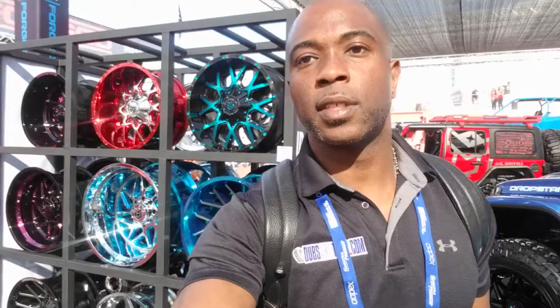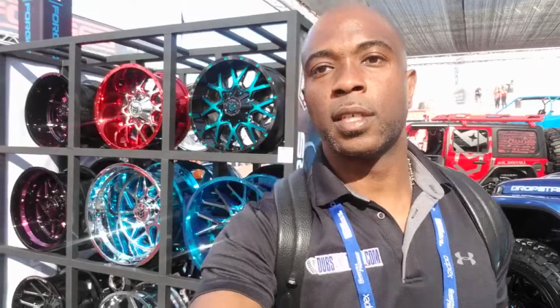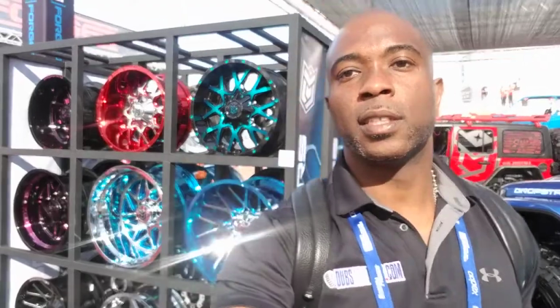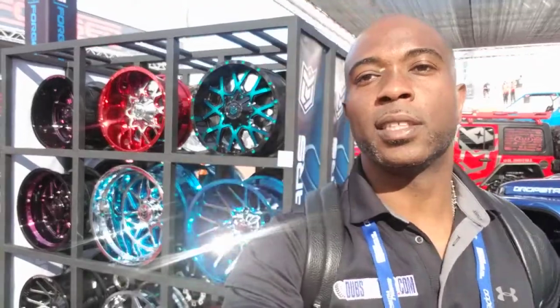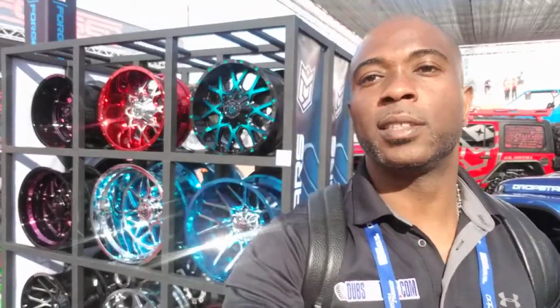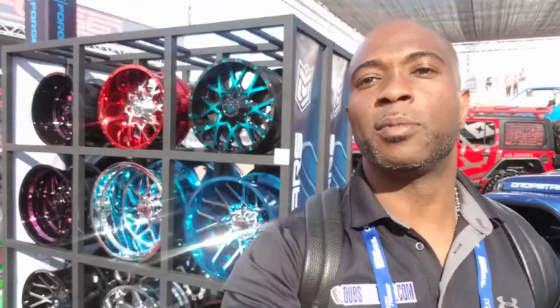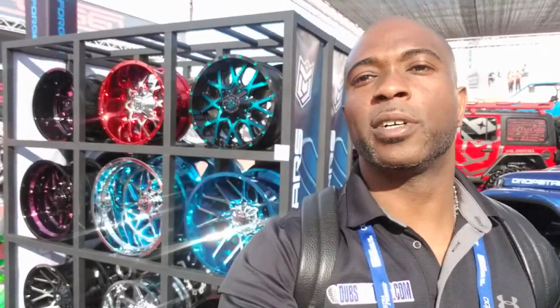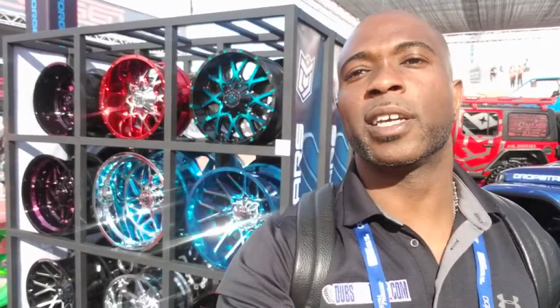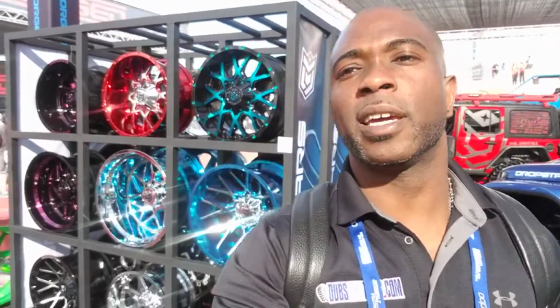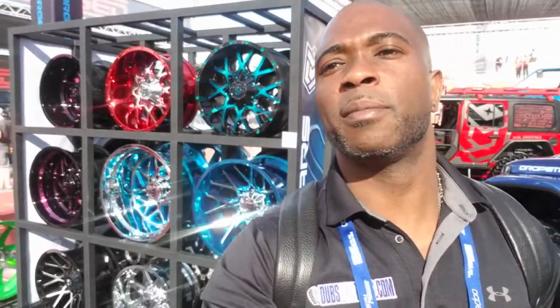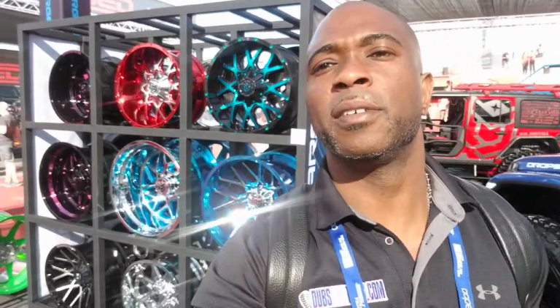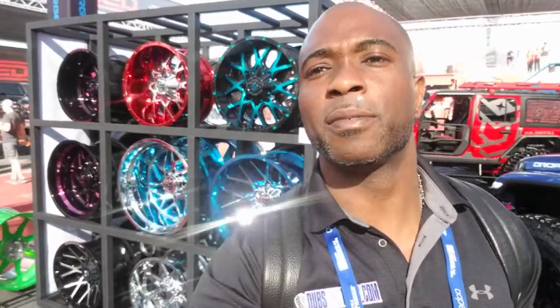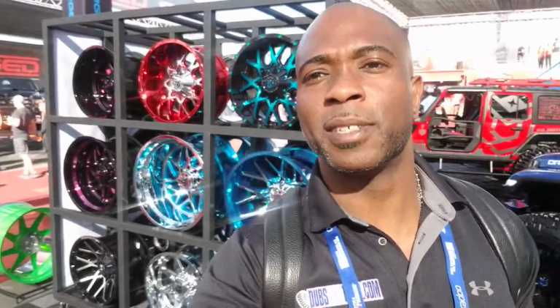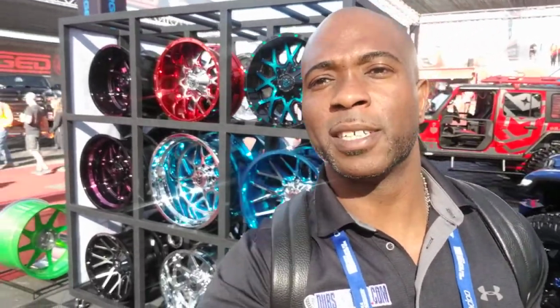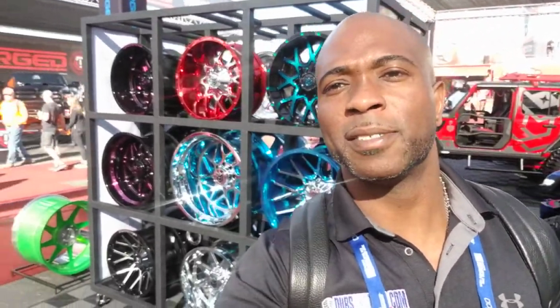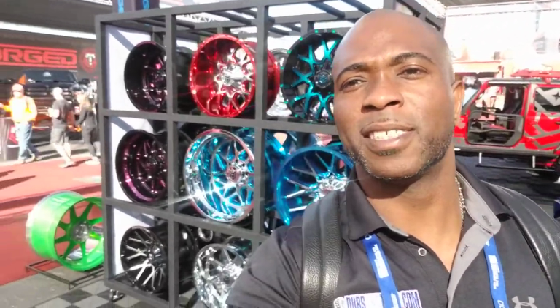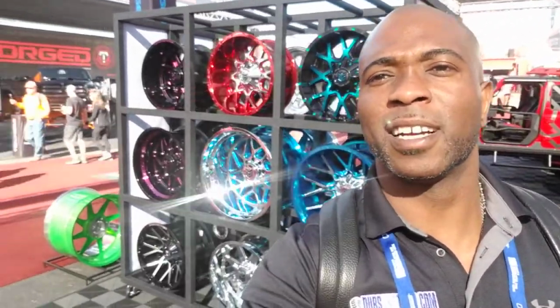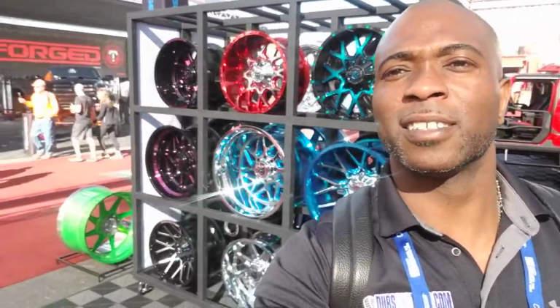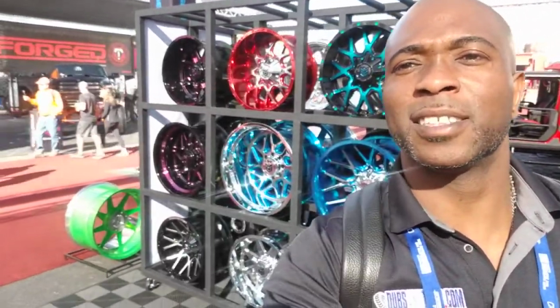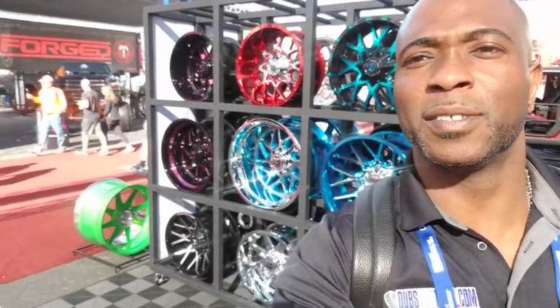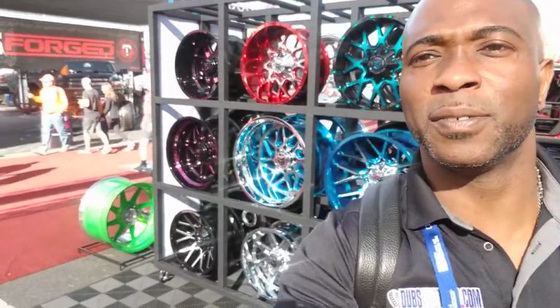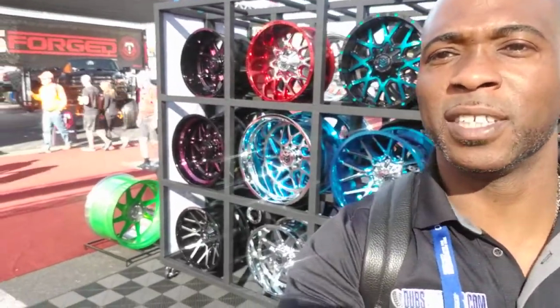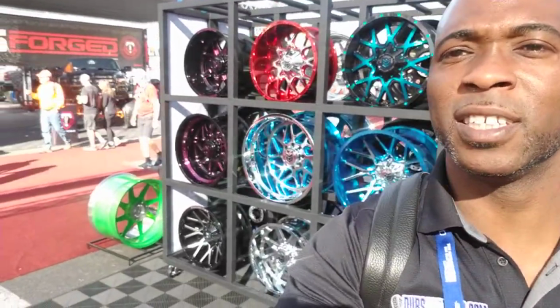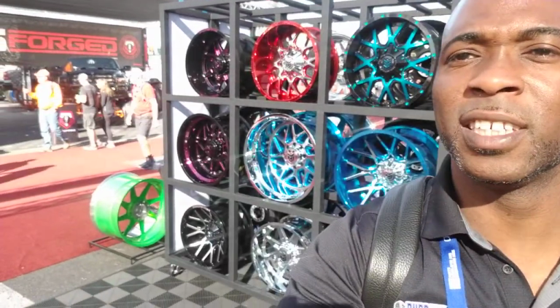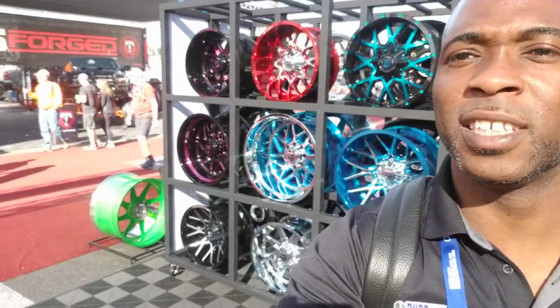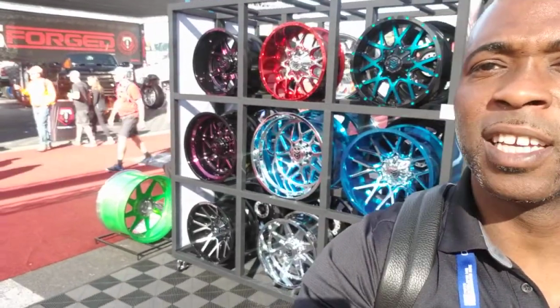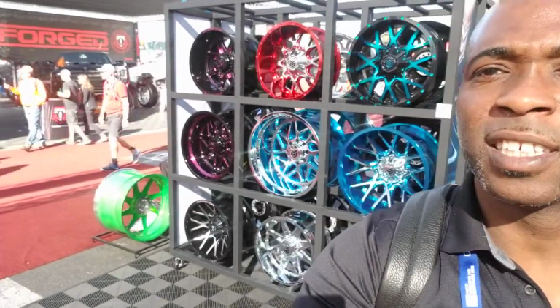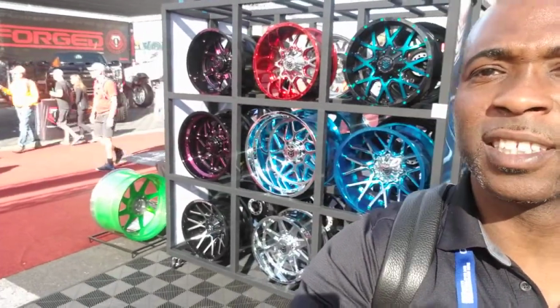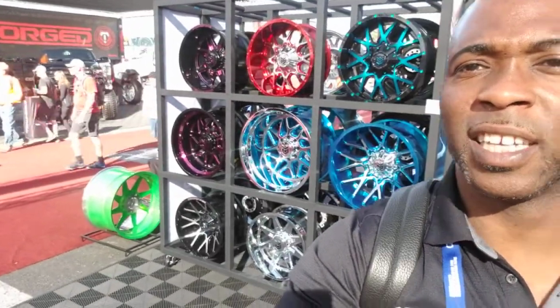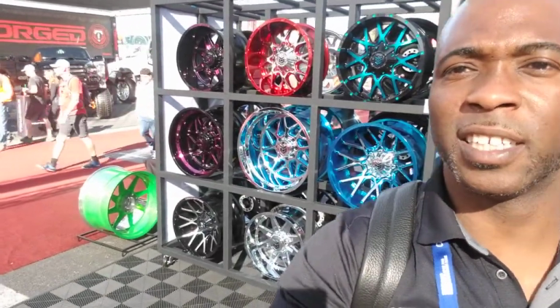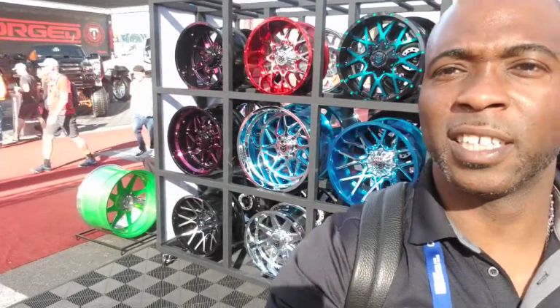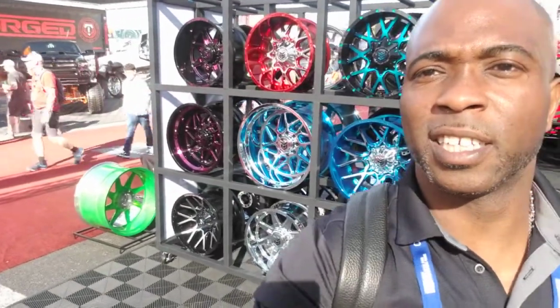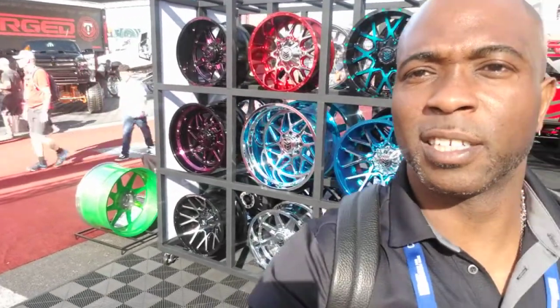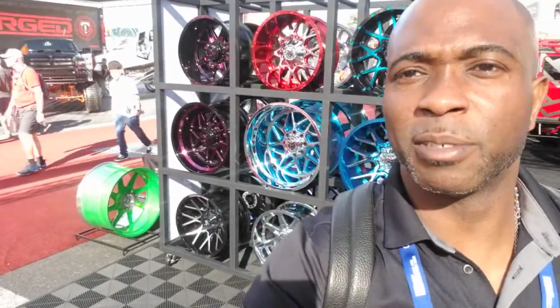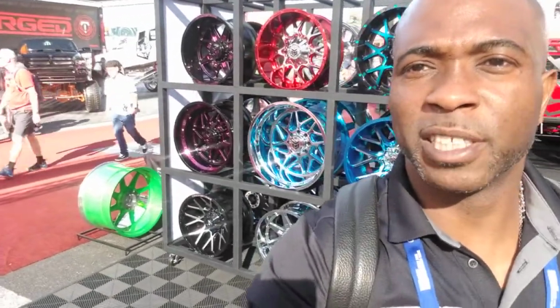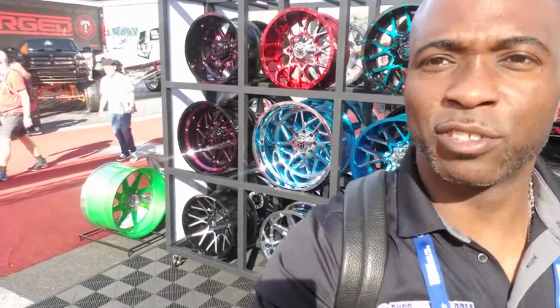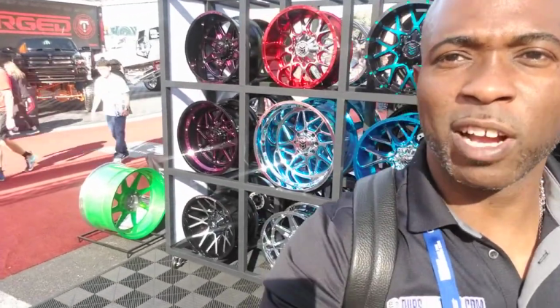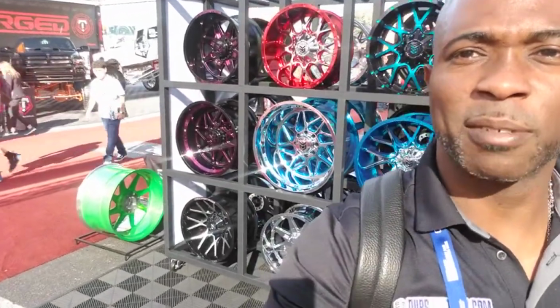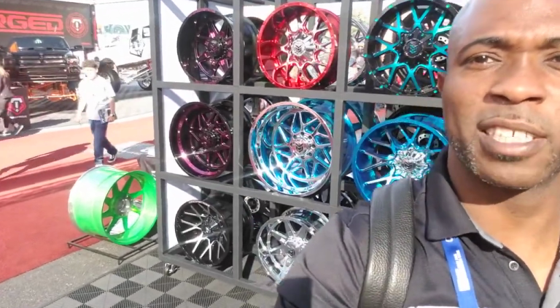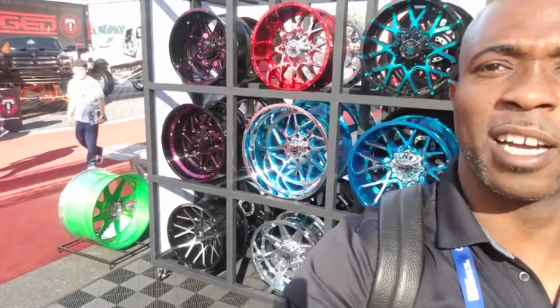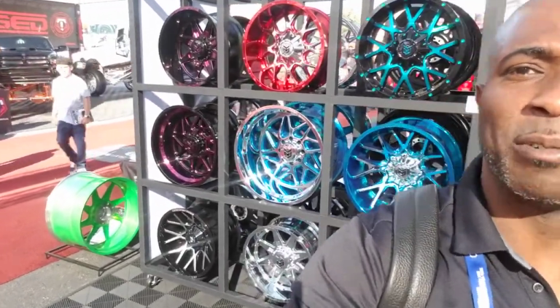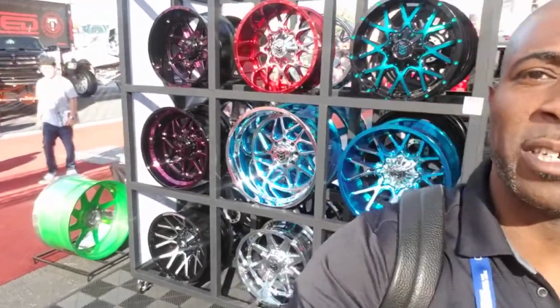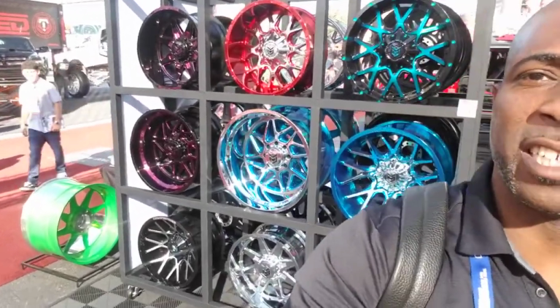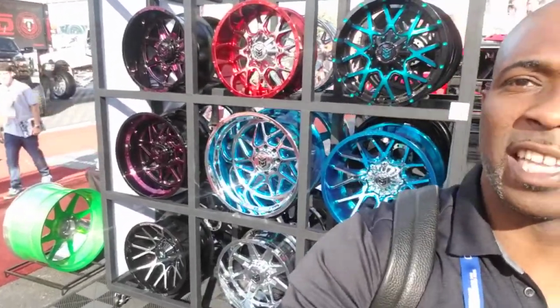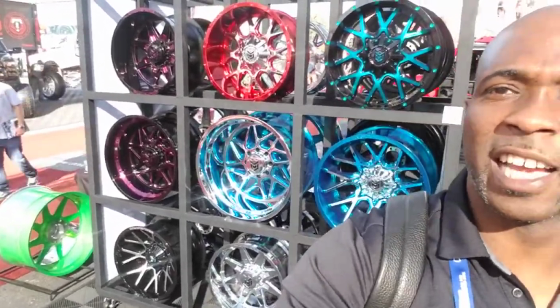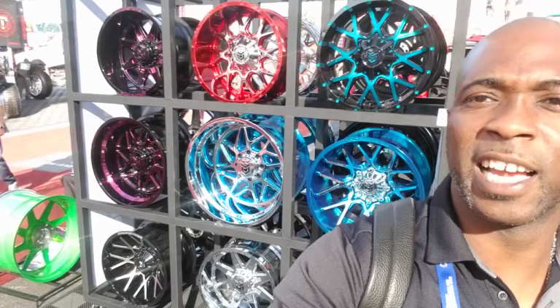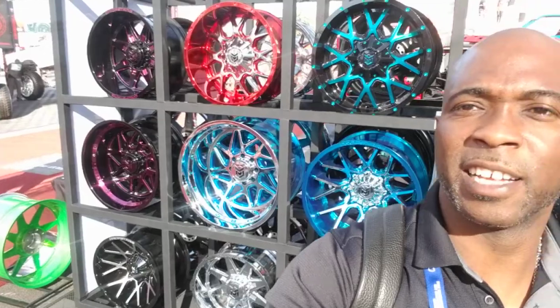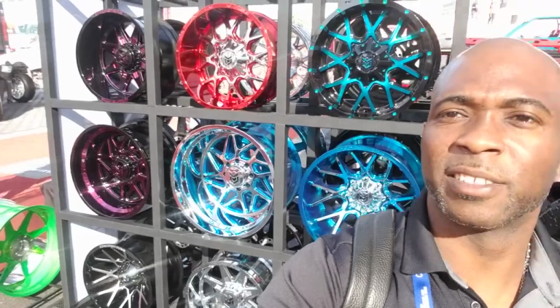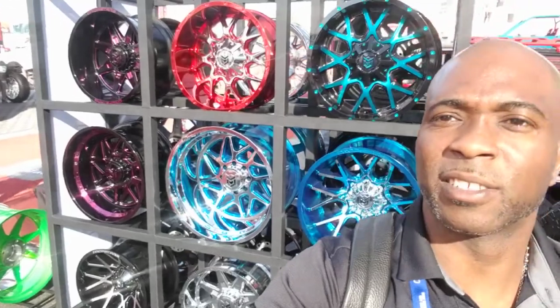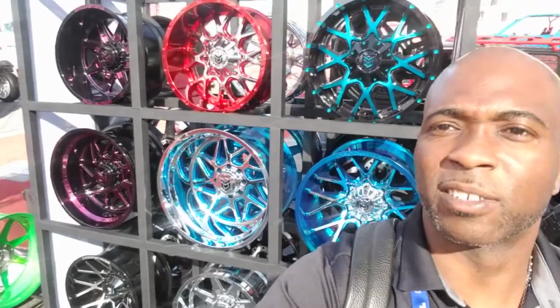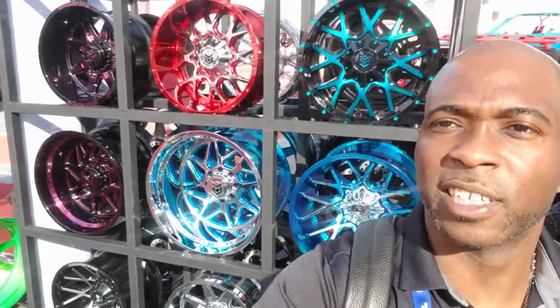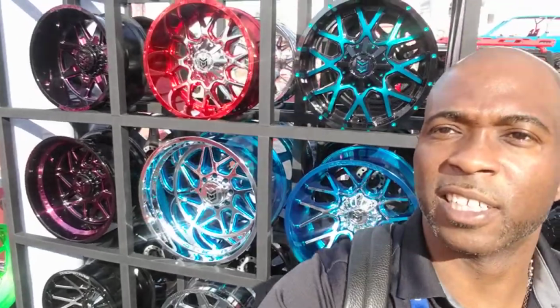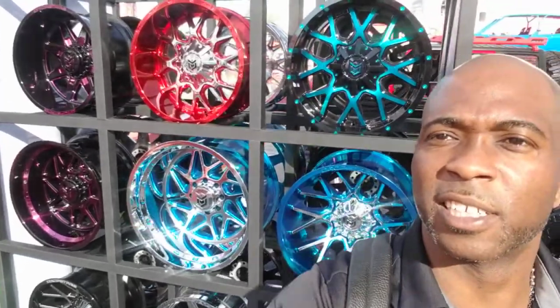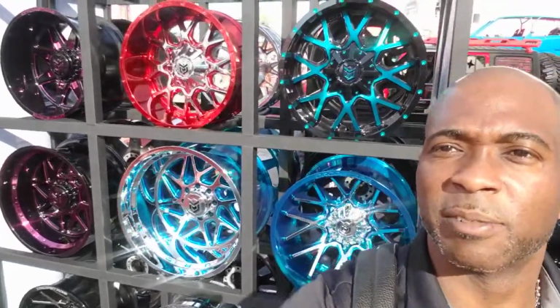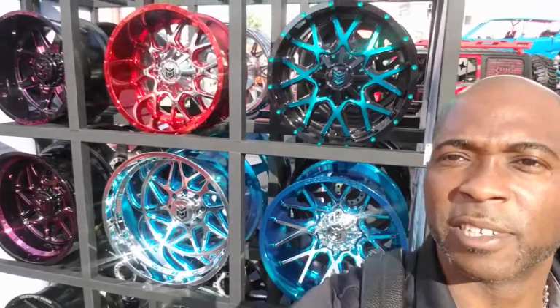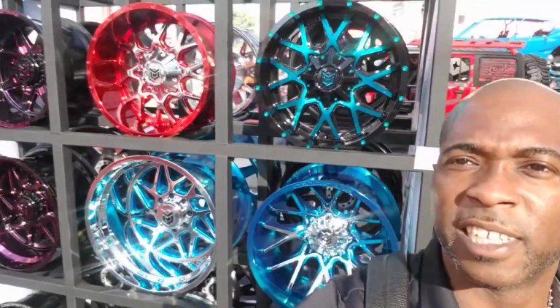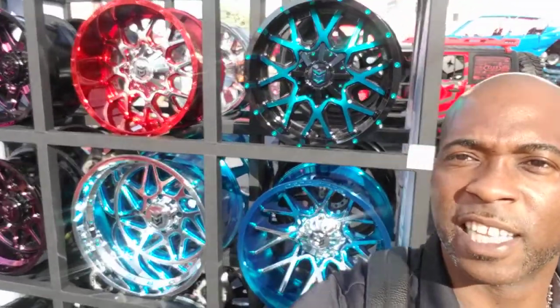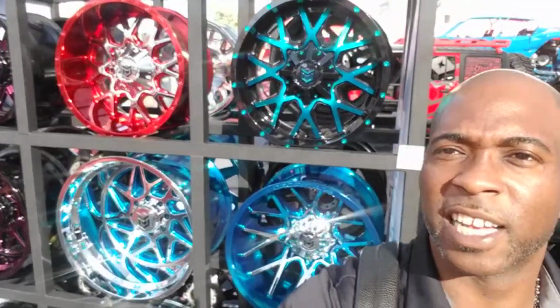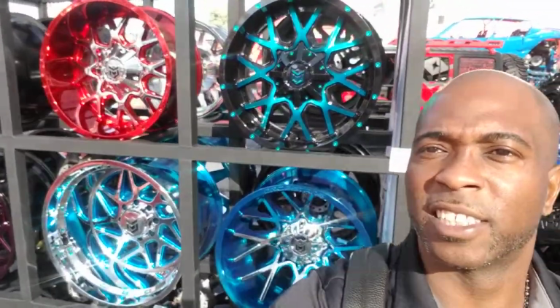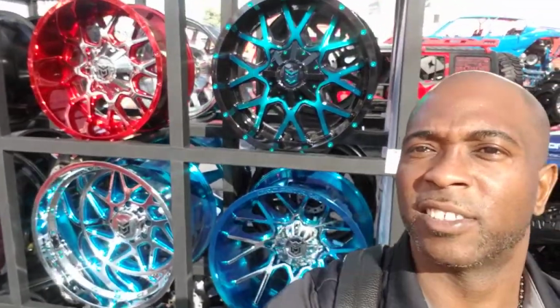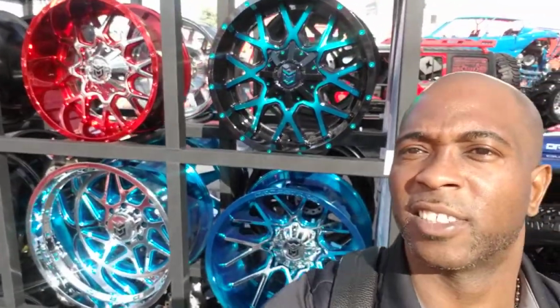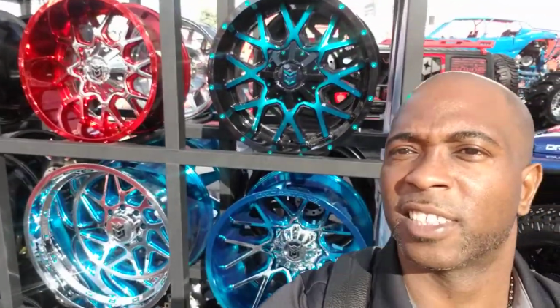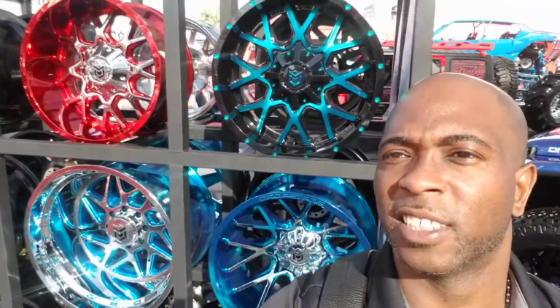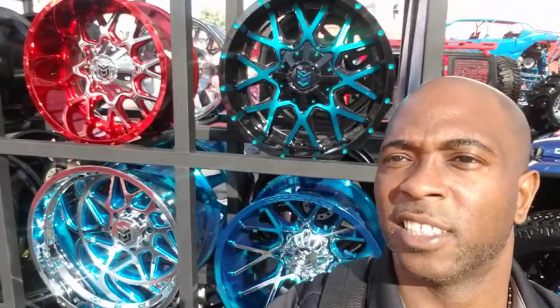This is your boy KB from Doves and Tires TV, standing here with the drop style wheel line — great looking wheel line, as you can see.